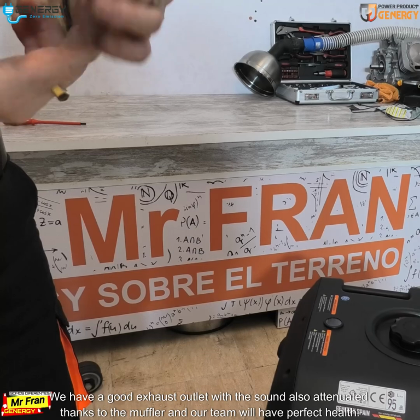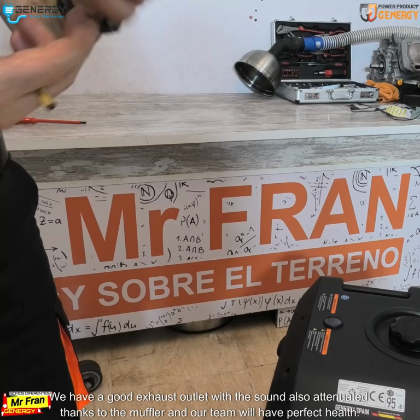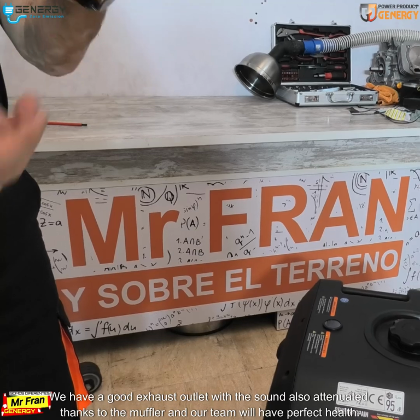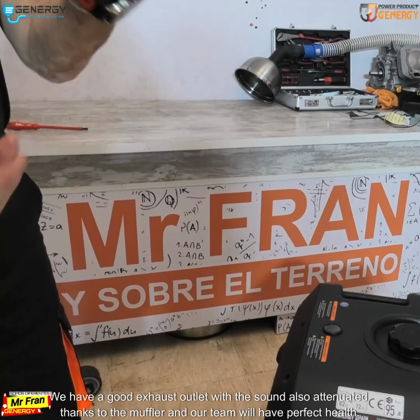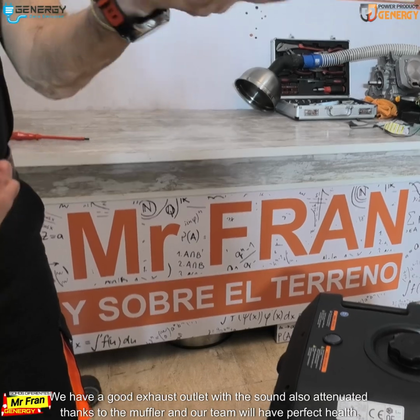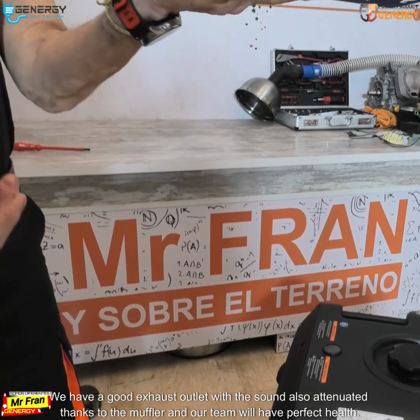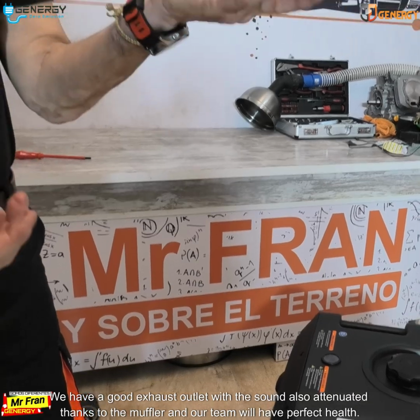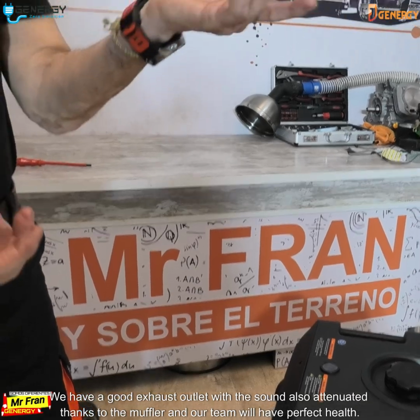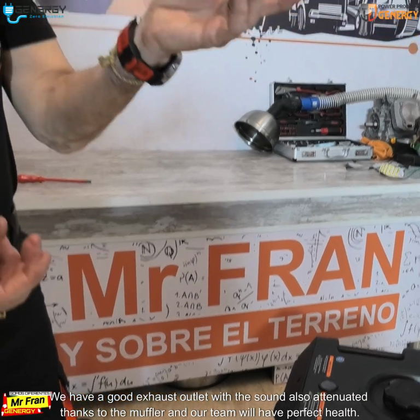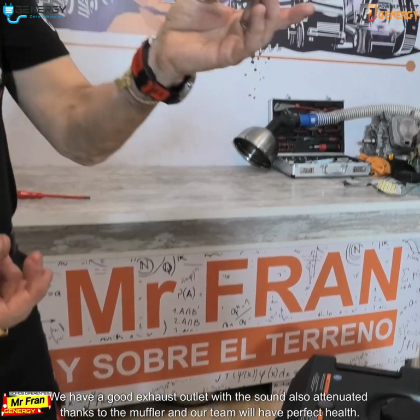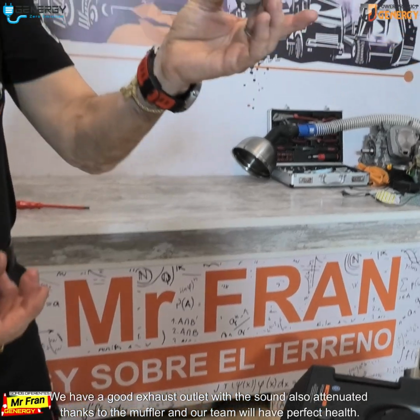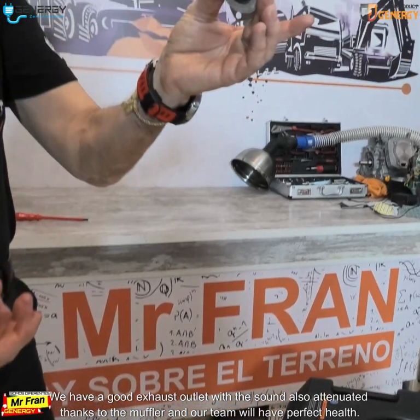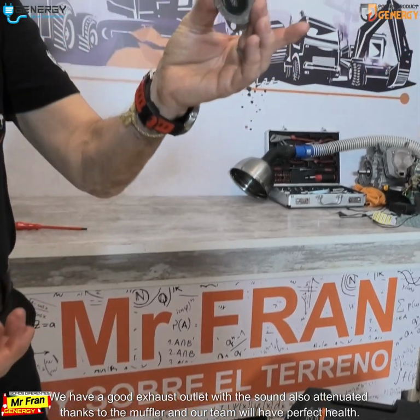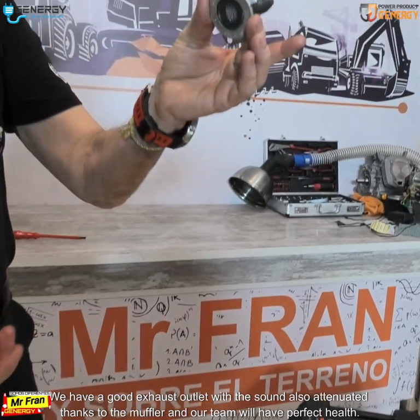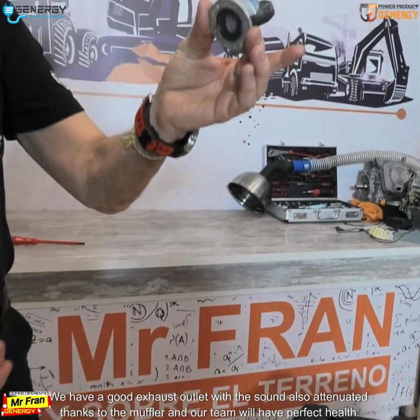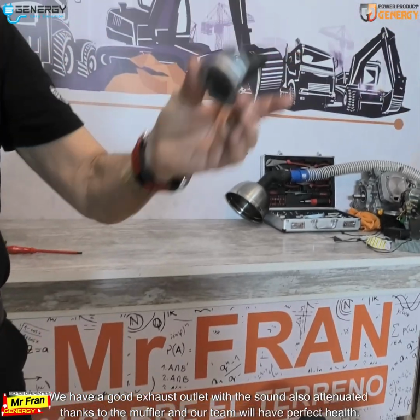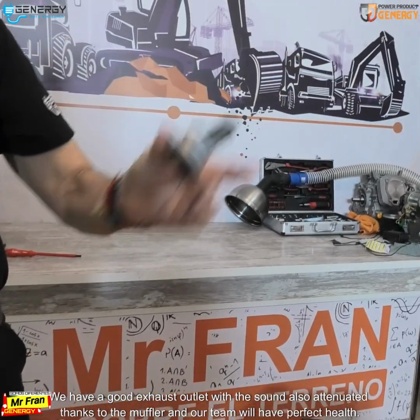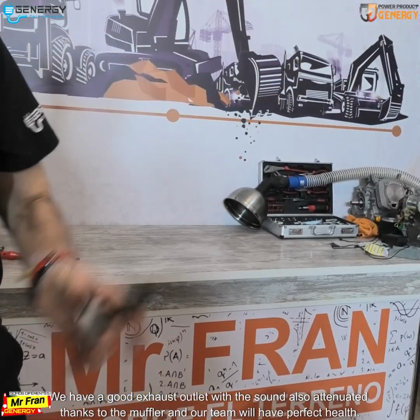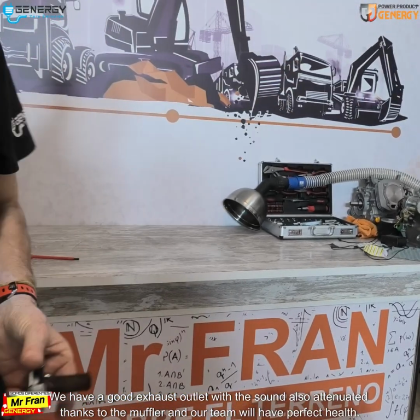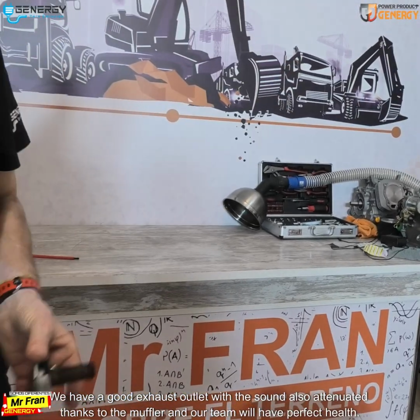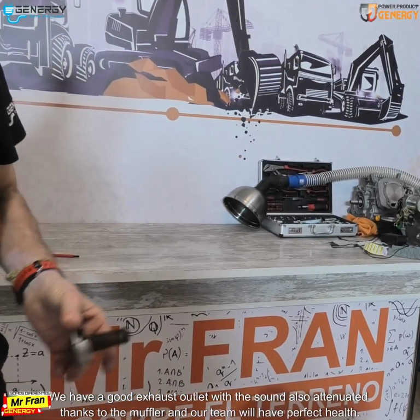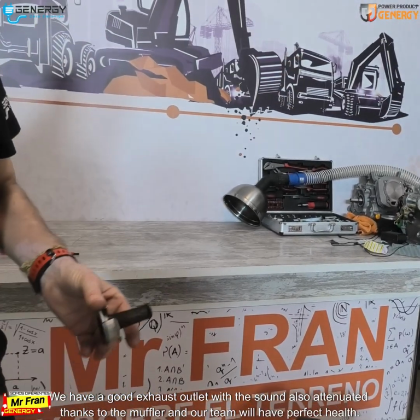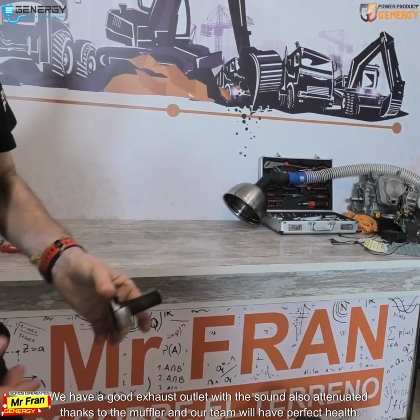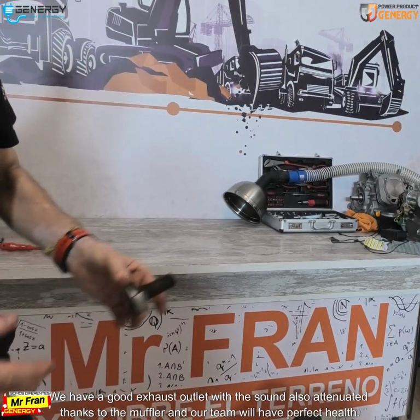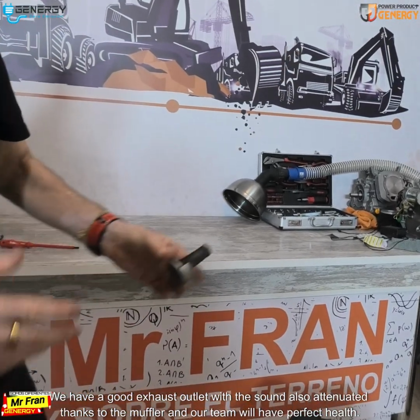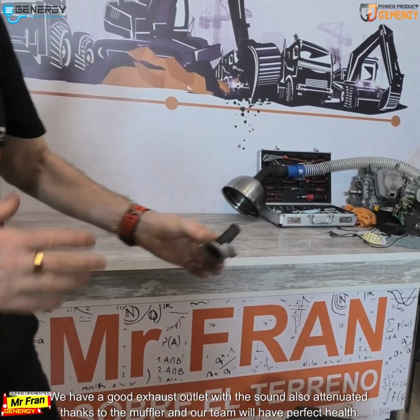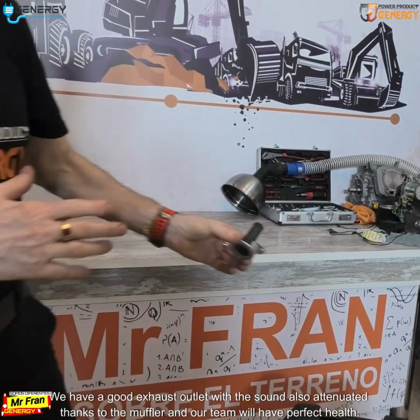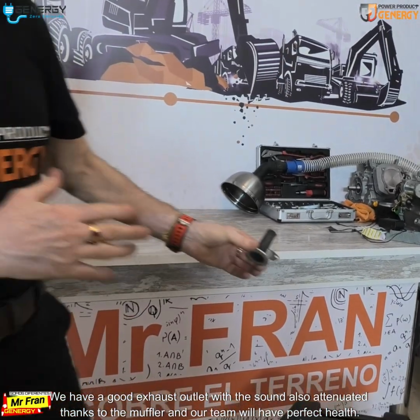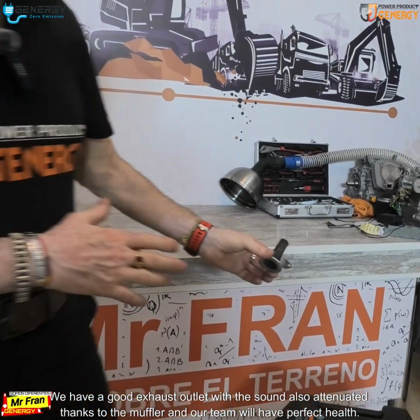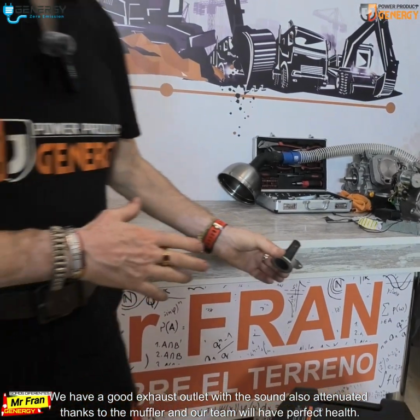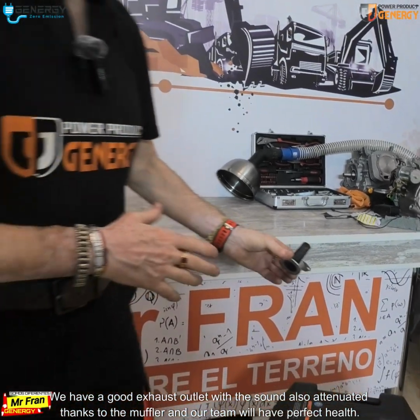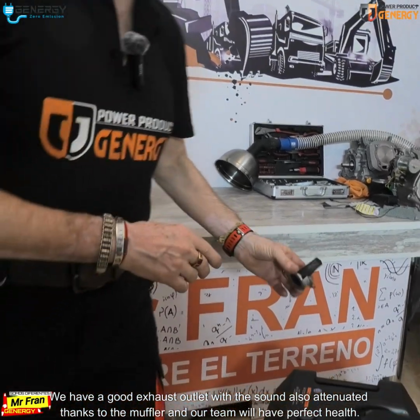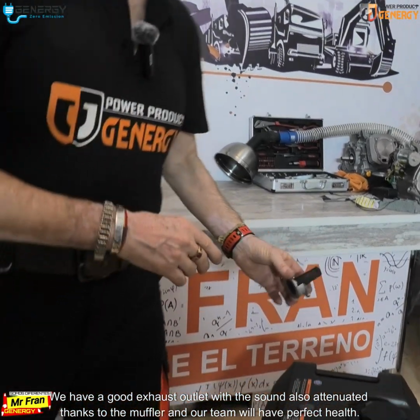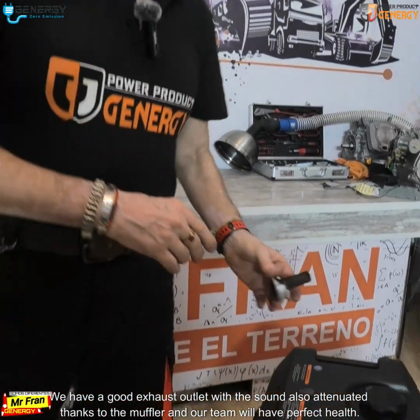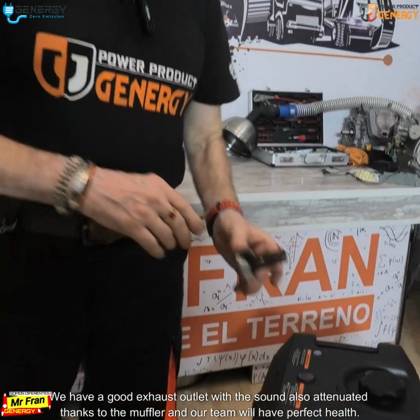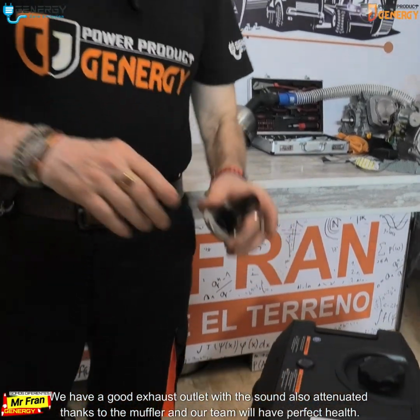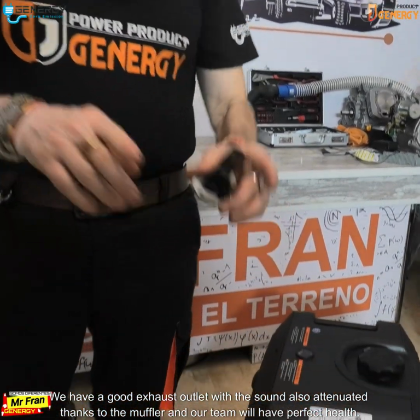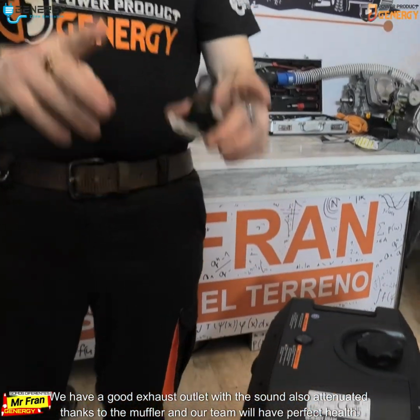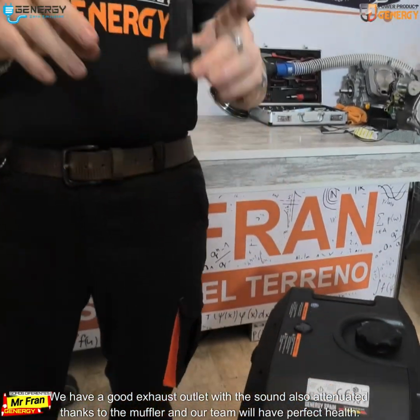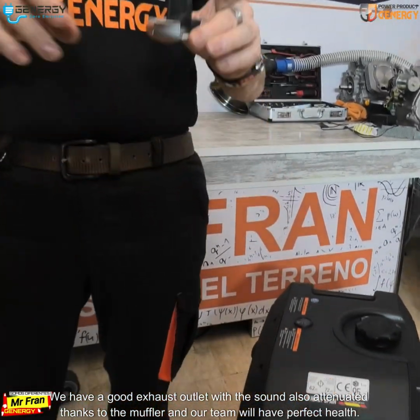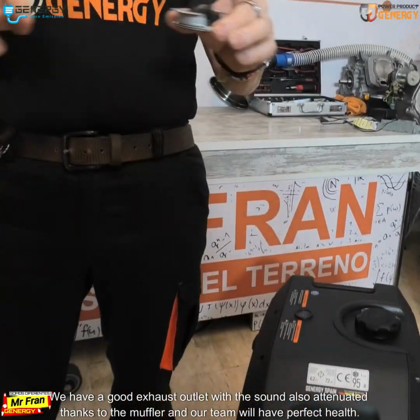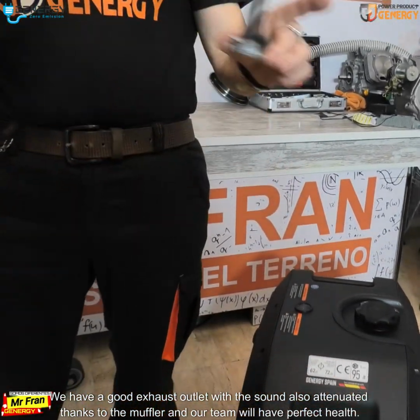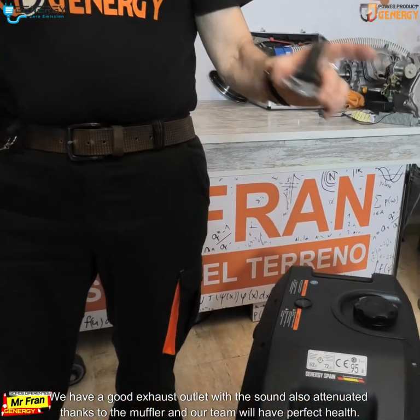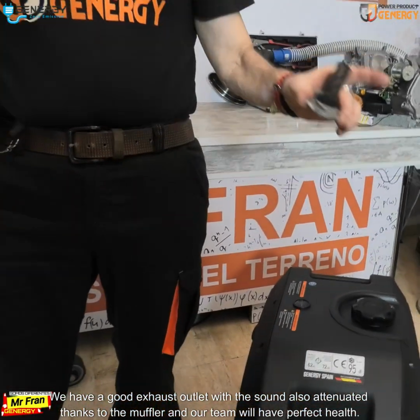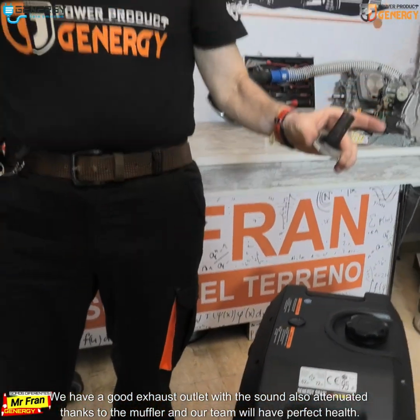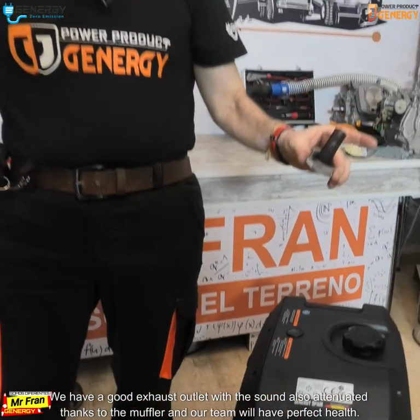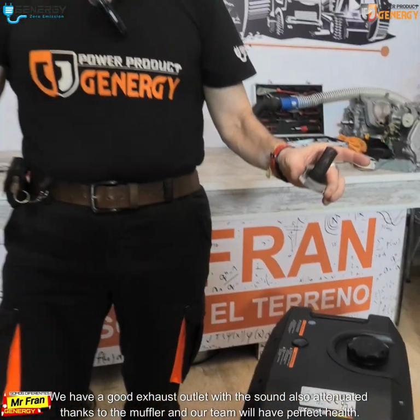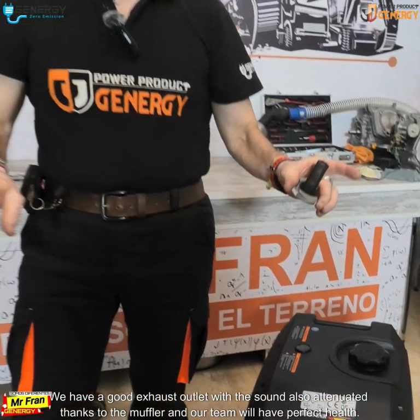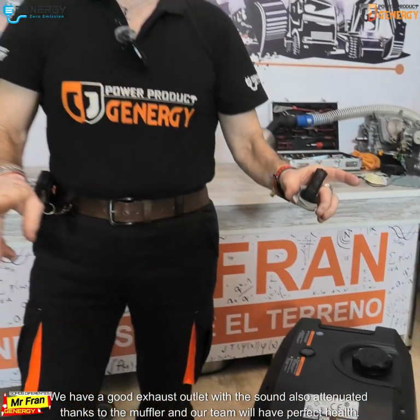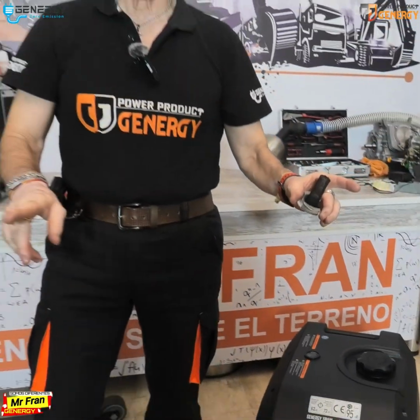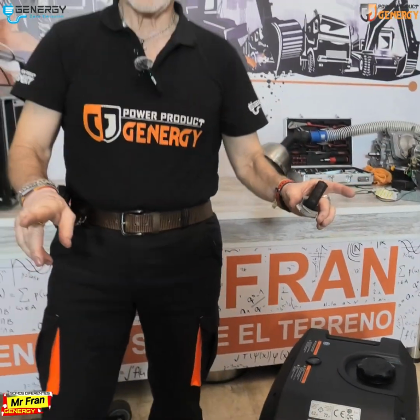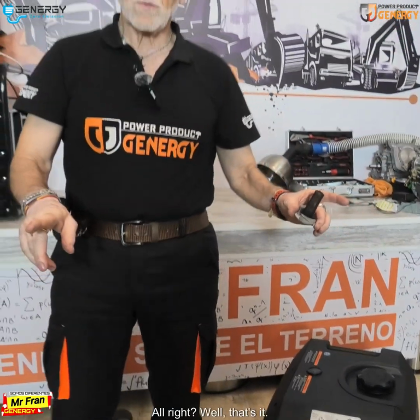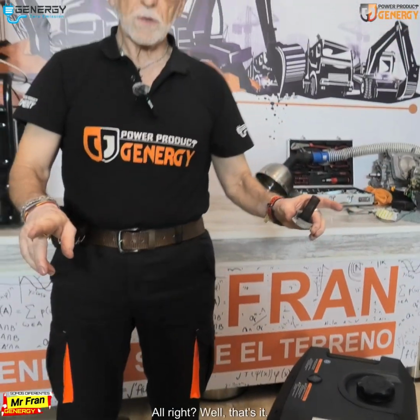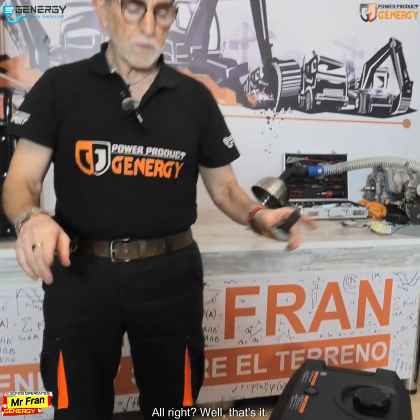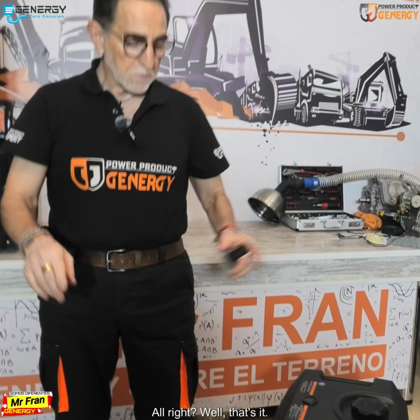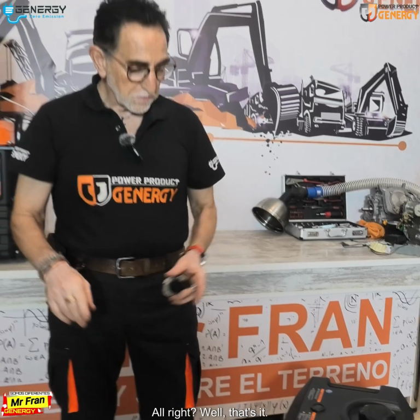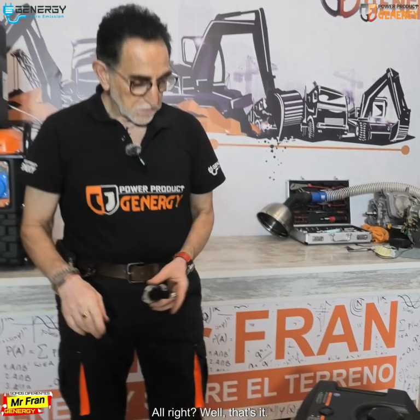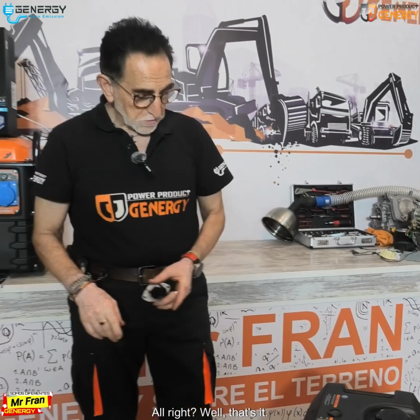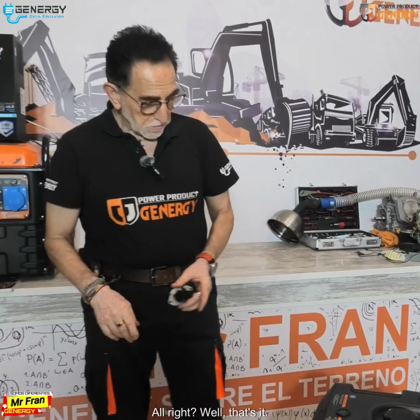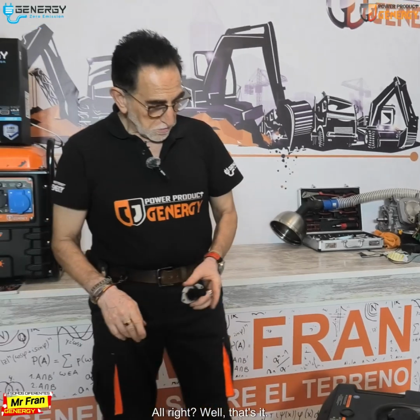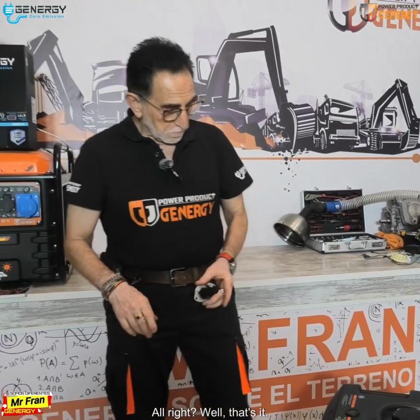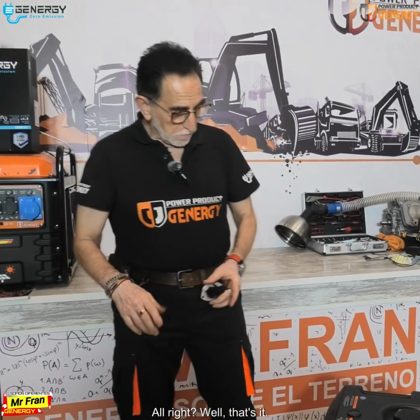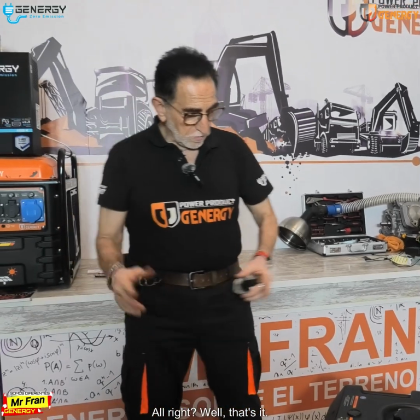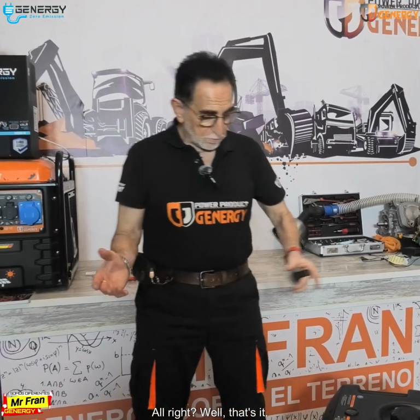We have a good exhaust outlet with the sound also attenuated thanks to the muffler, and our team will have perfect health. That's it.